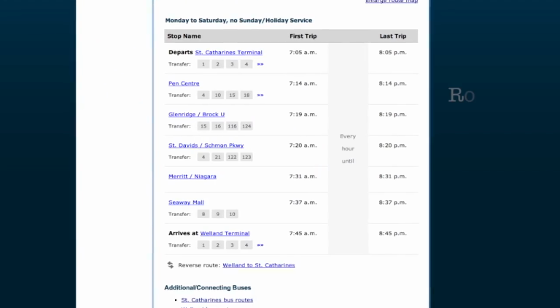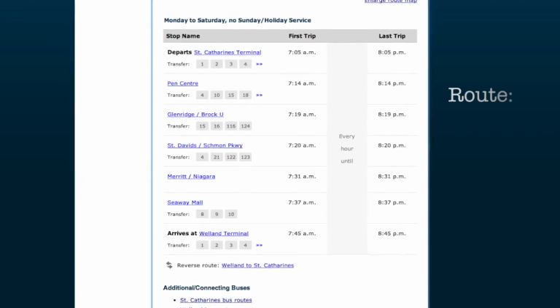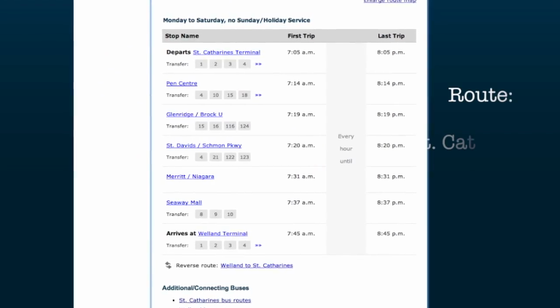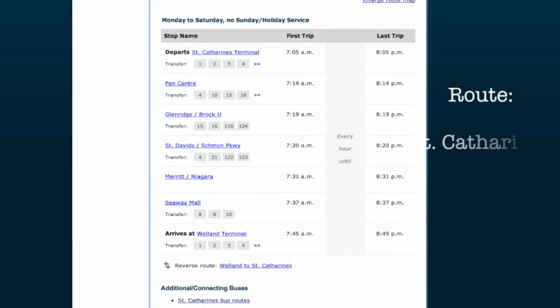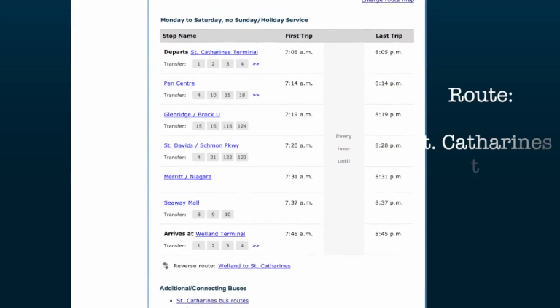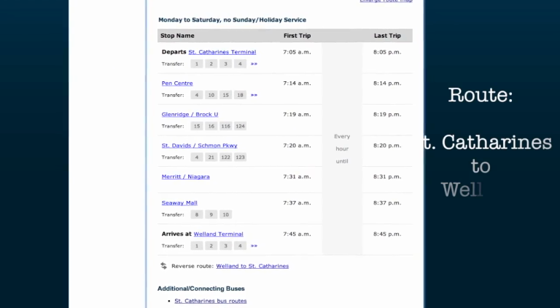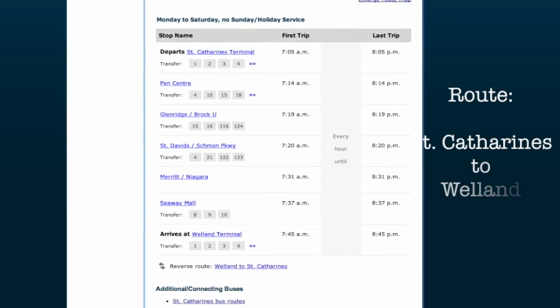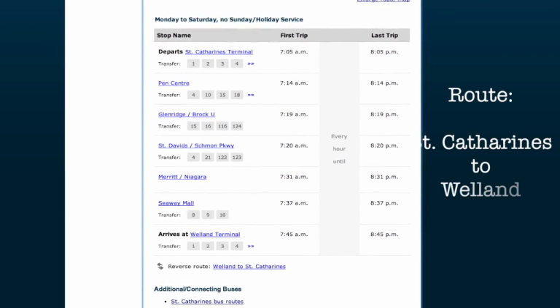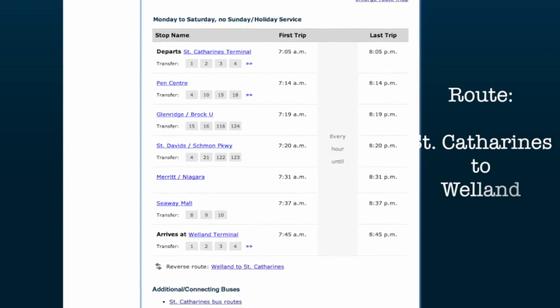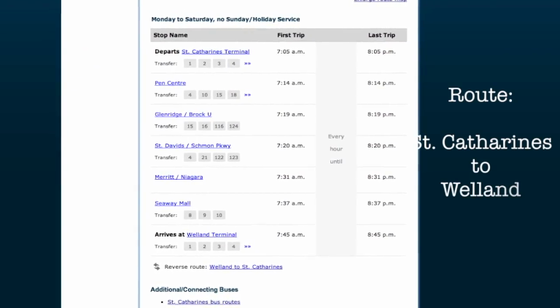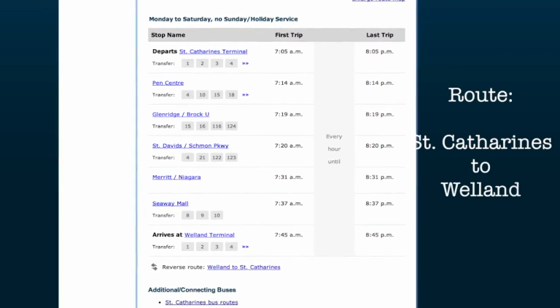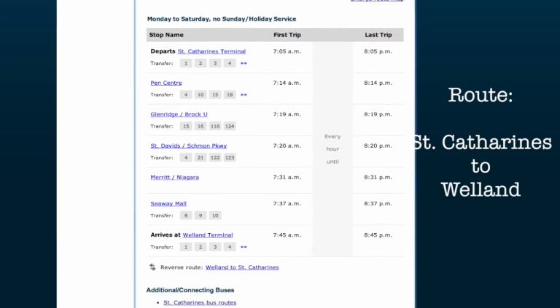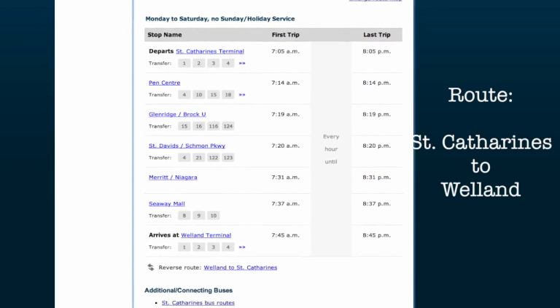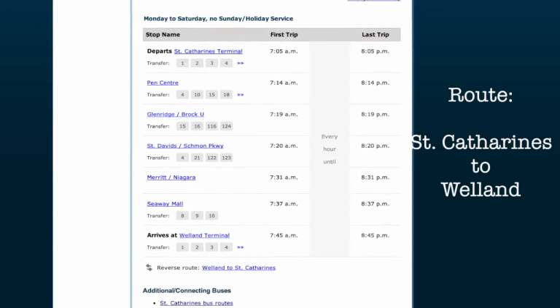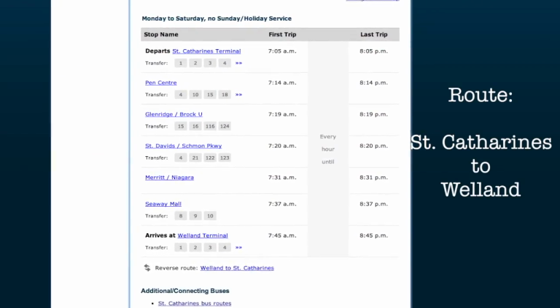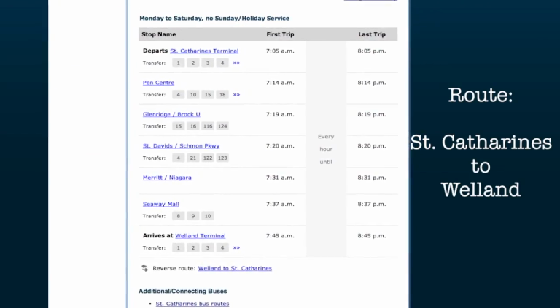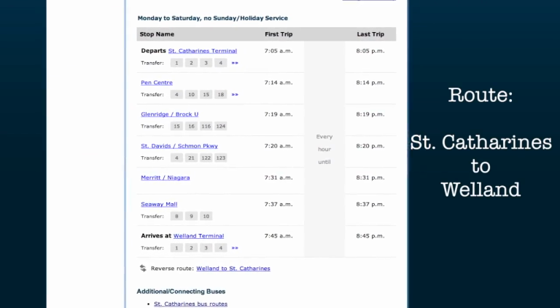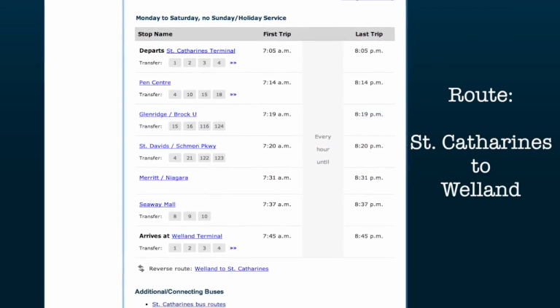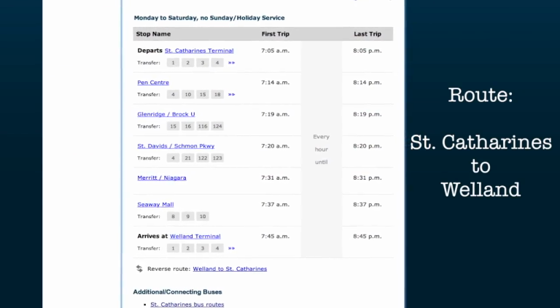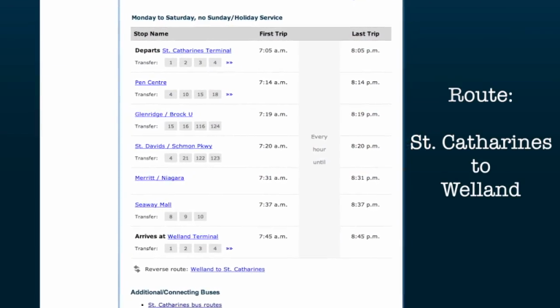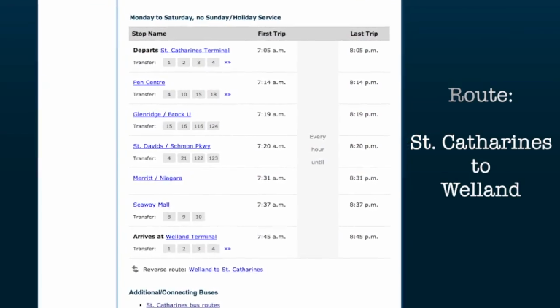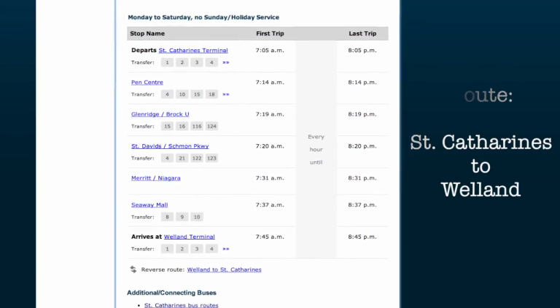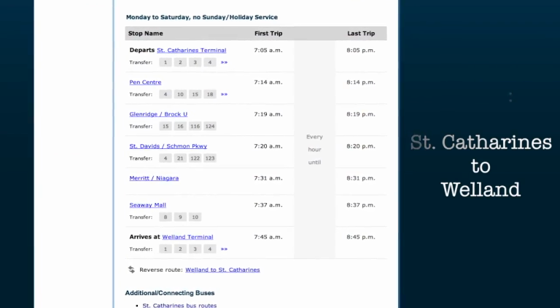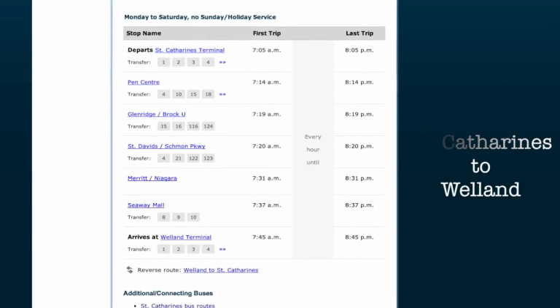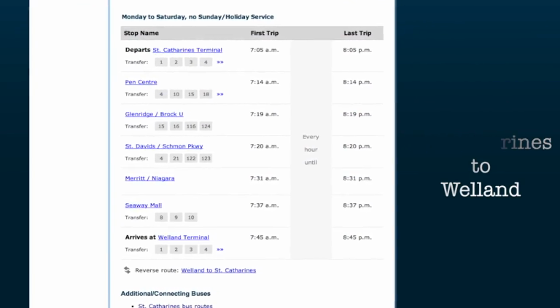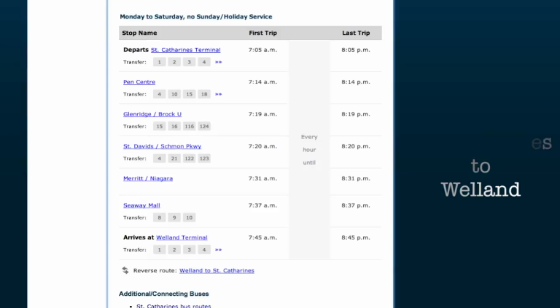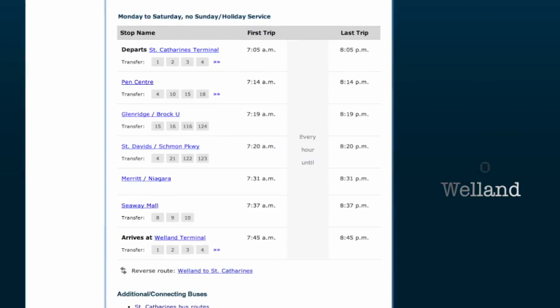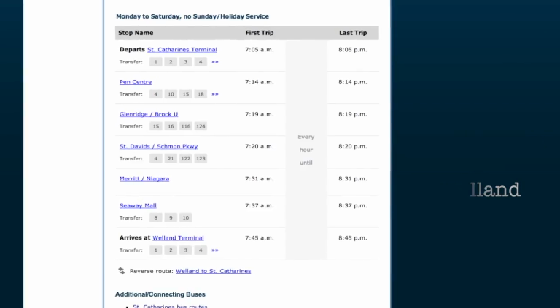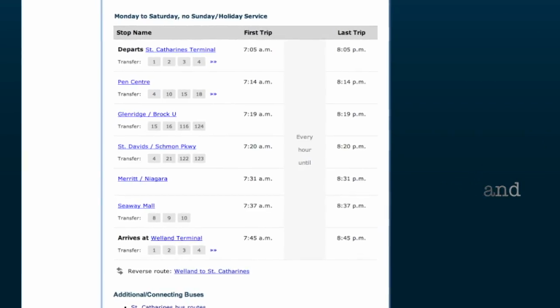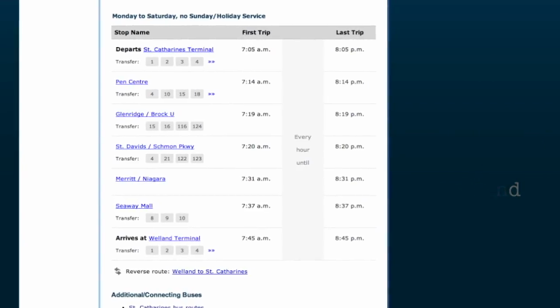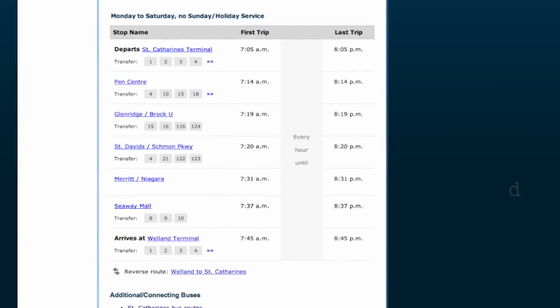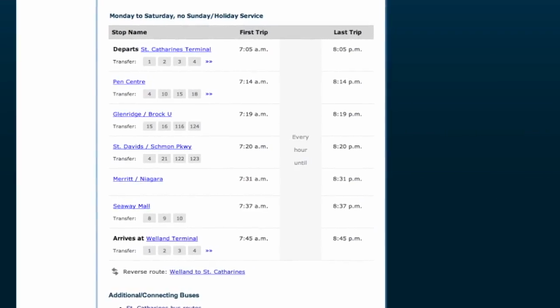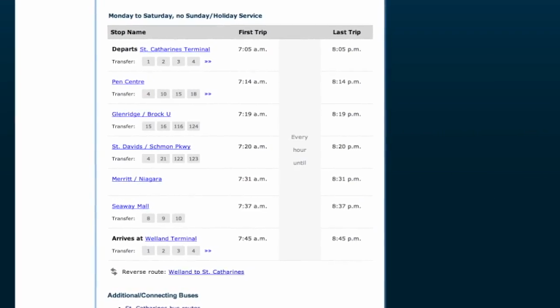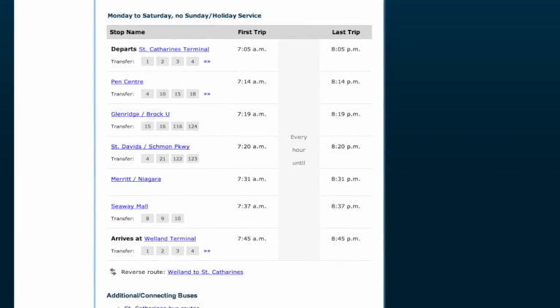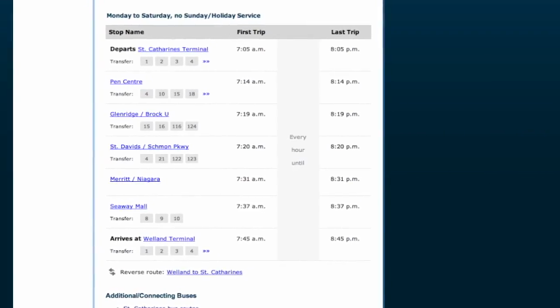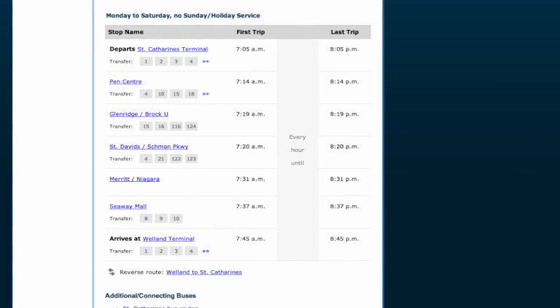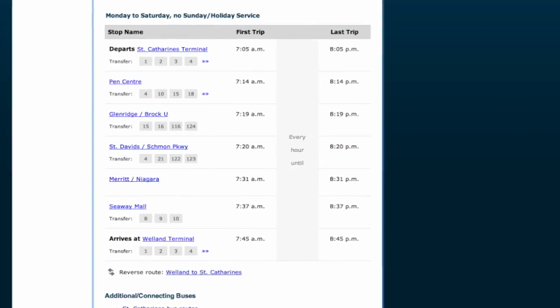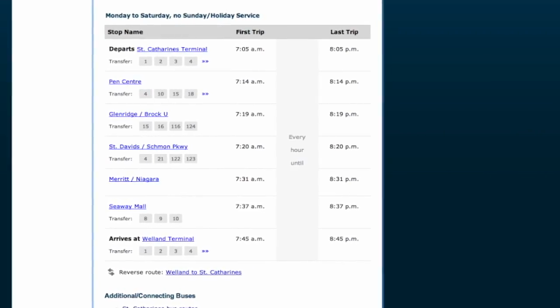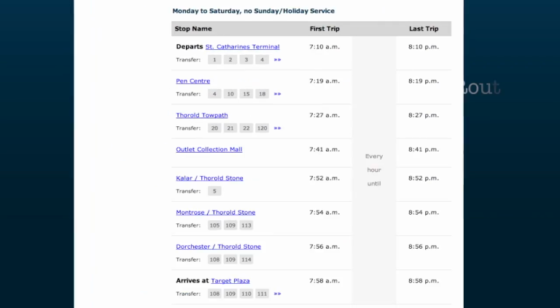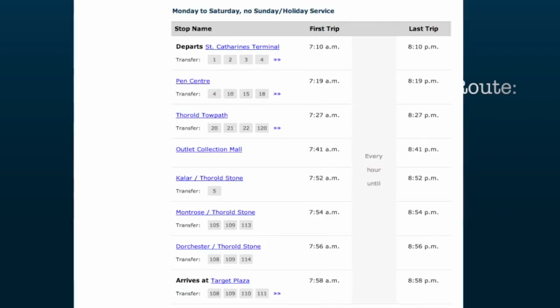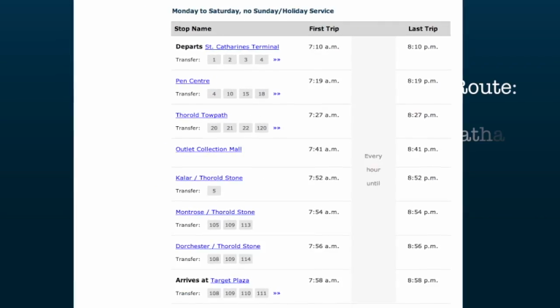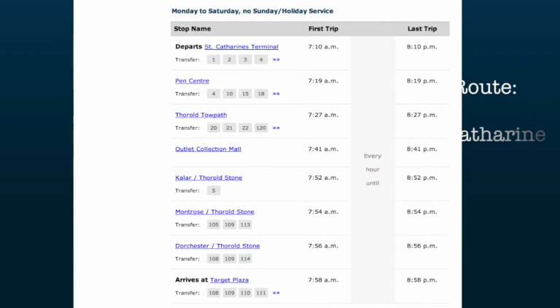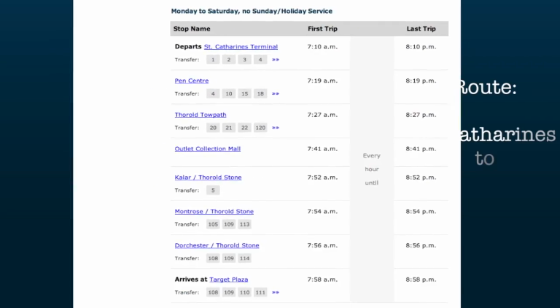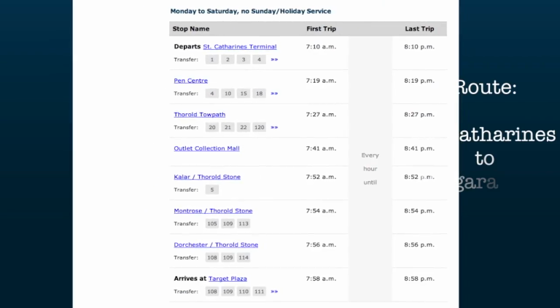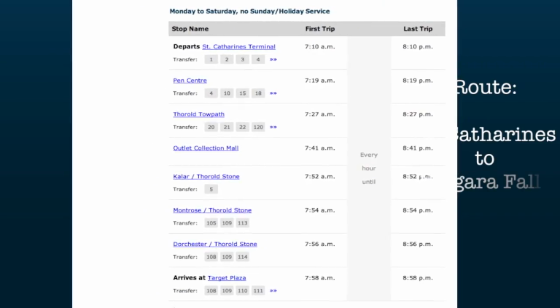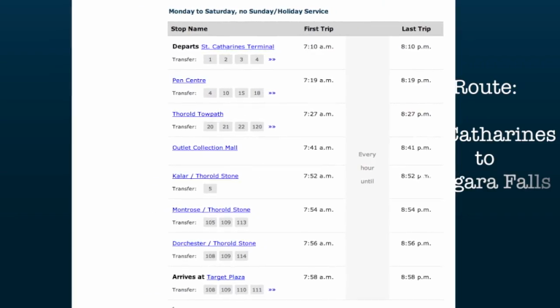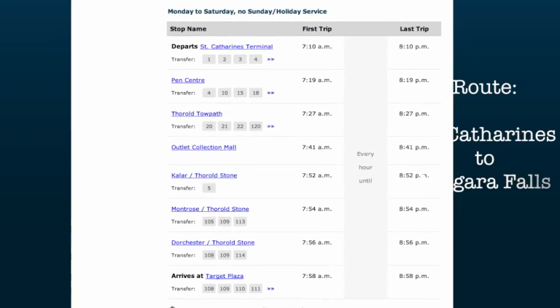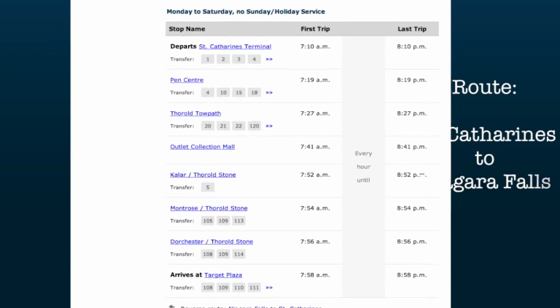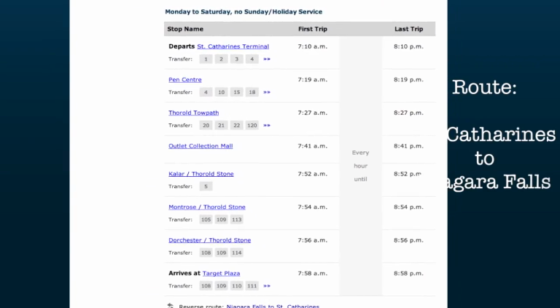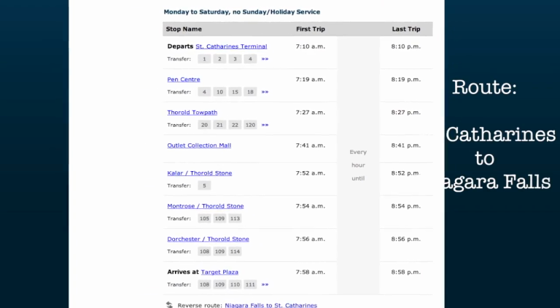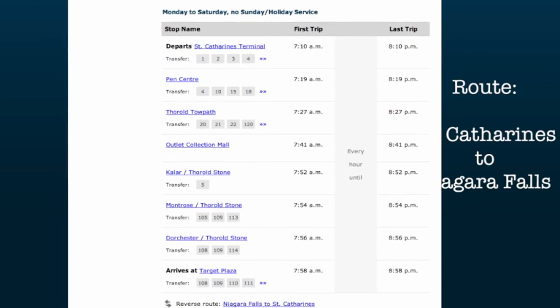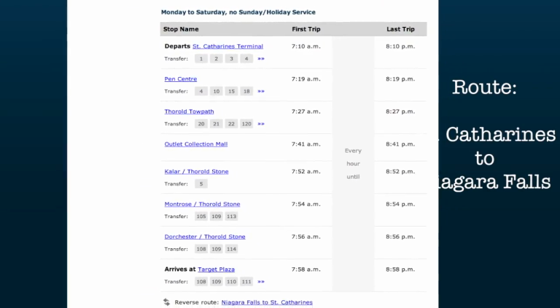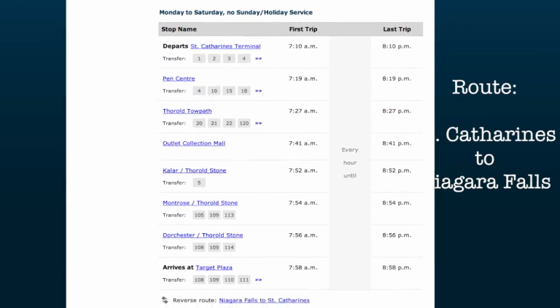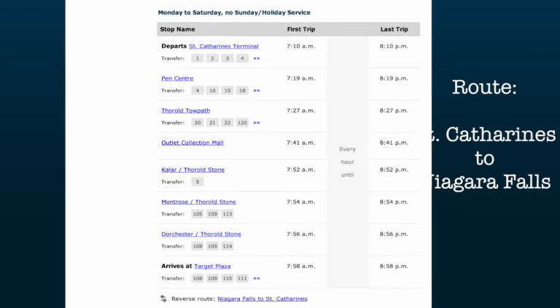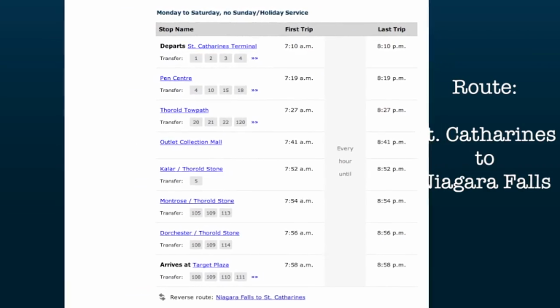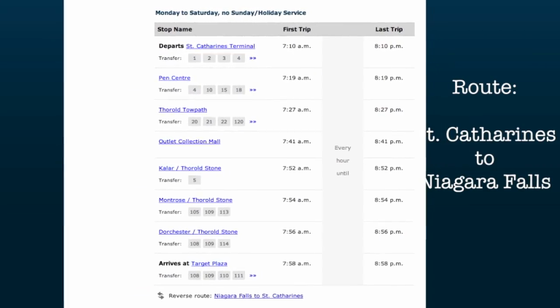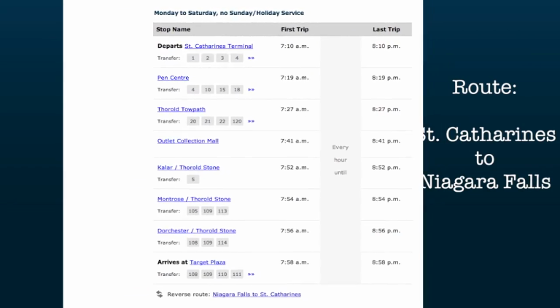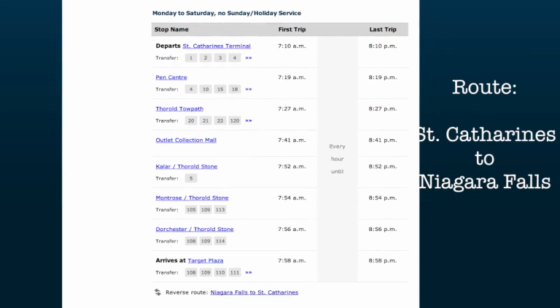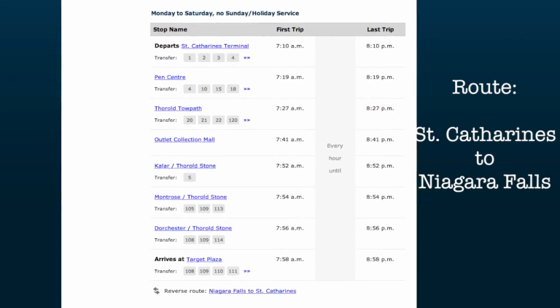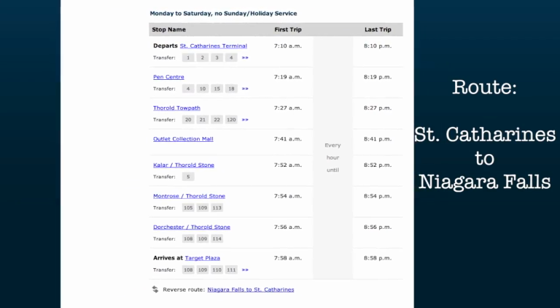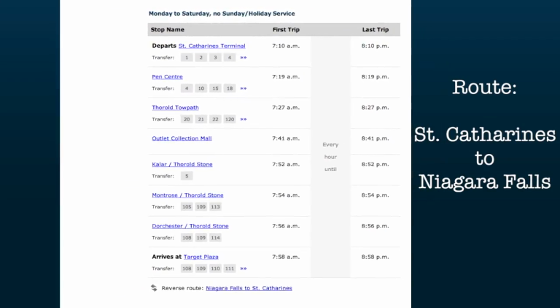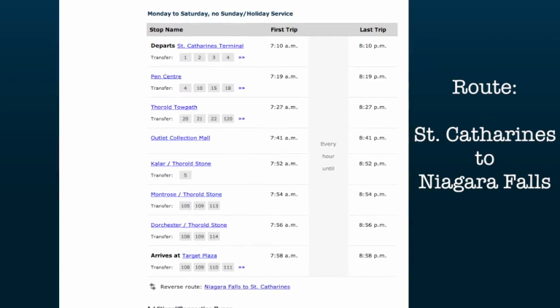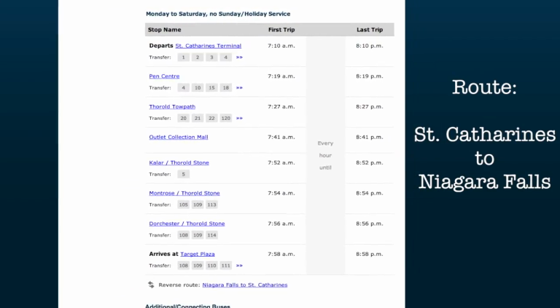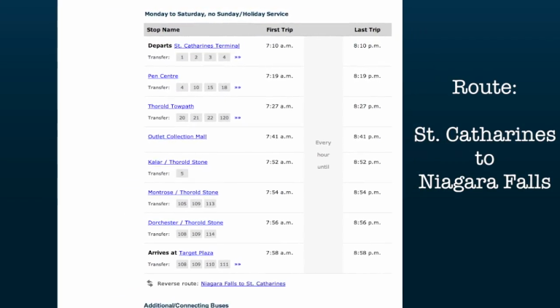Students can also use their U-pass to travel to further destinations such as Welland and Niagara Falls through Niagara Regional Transit.